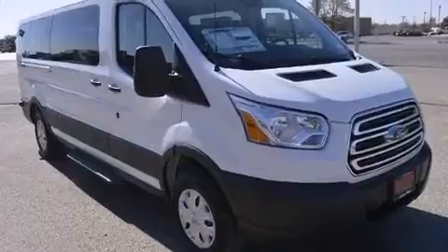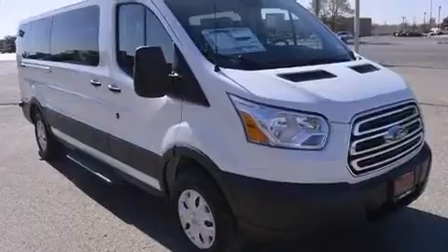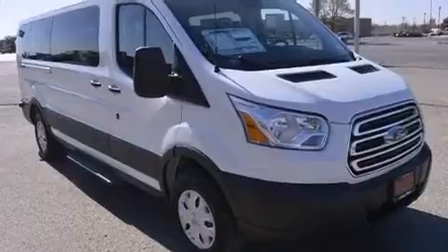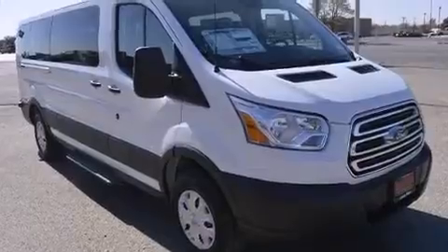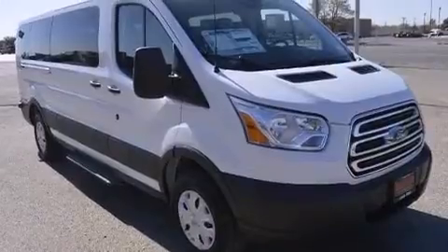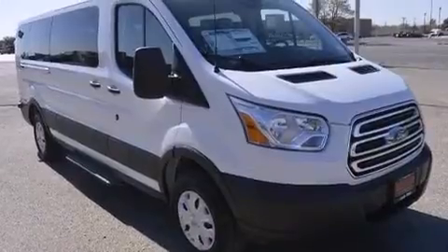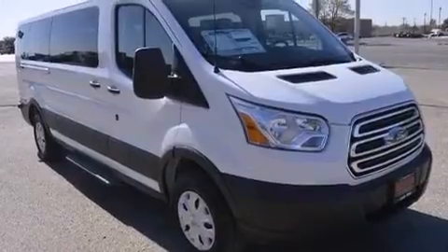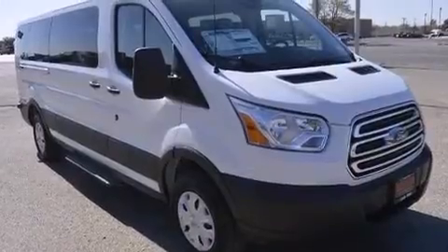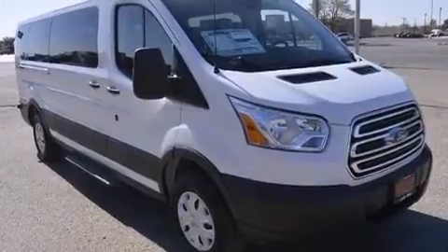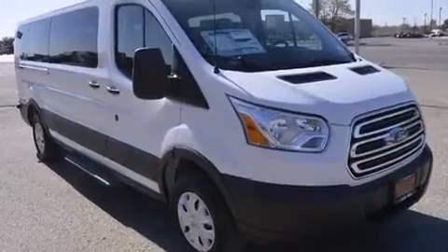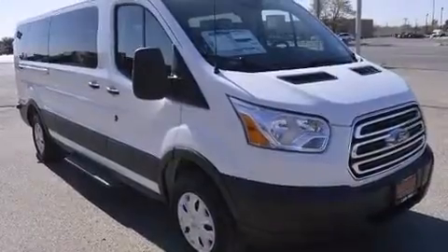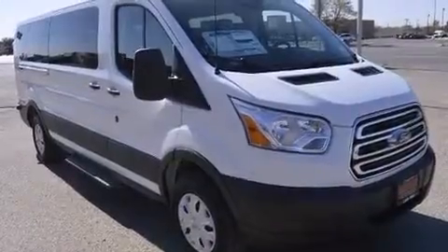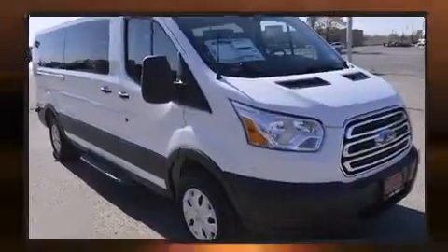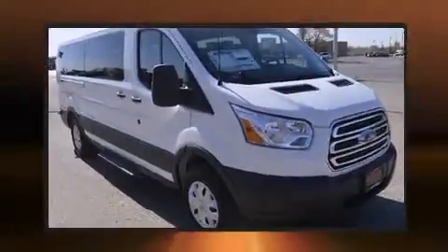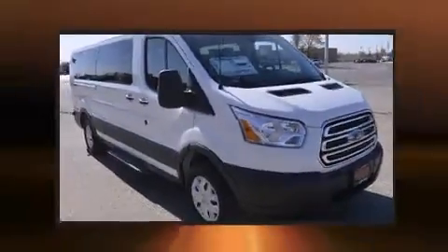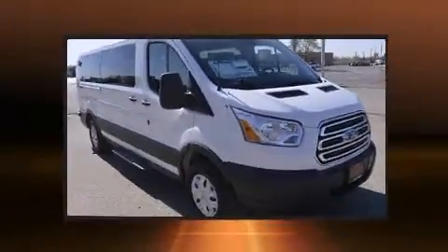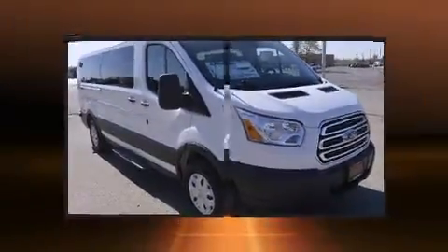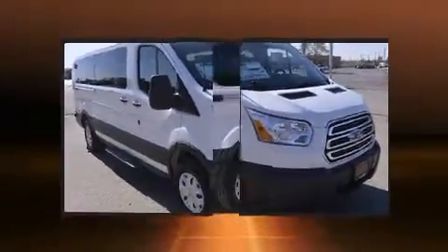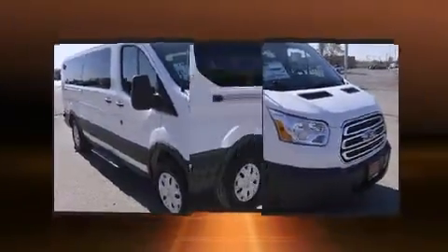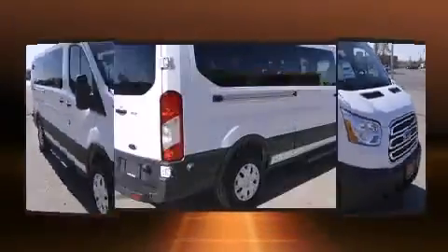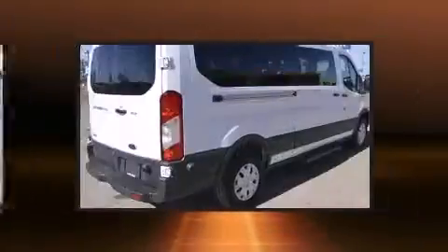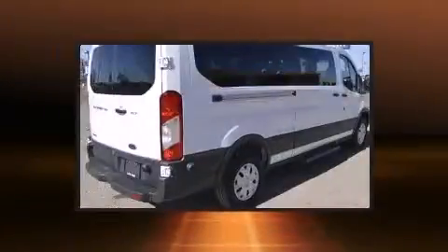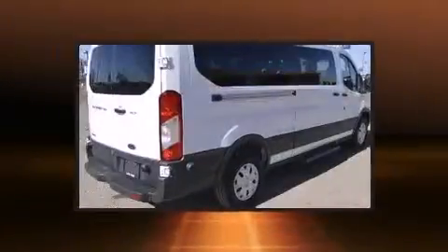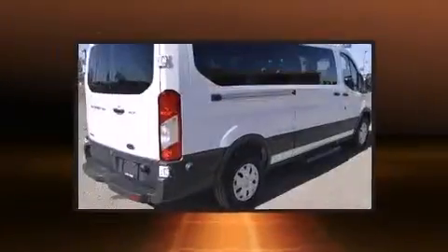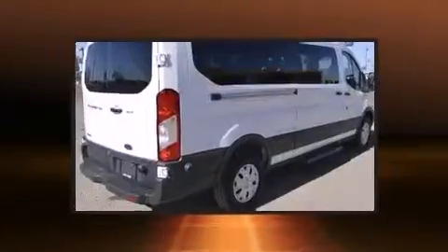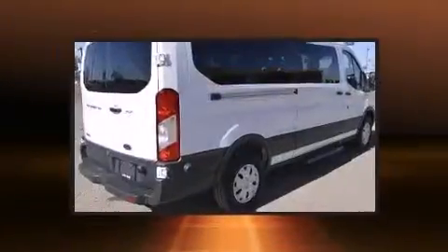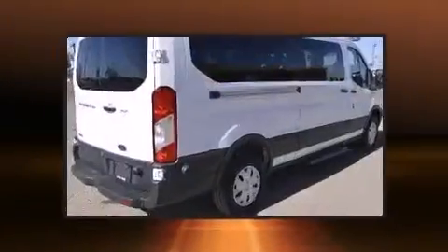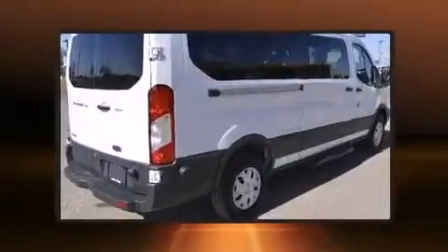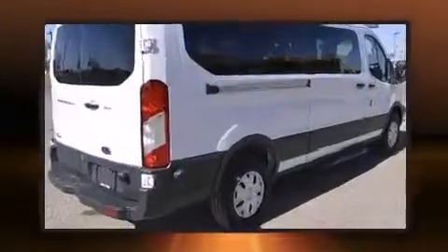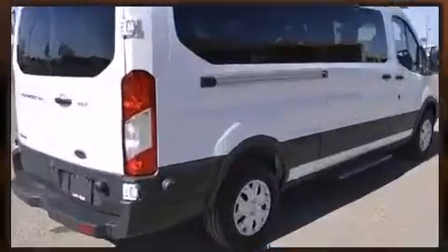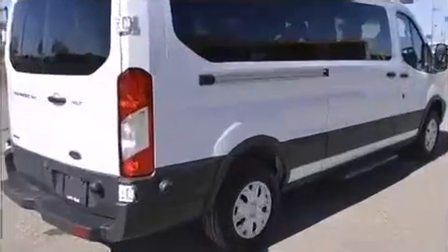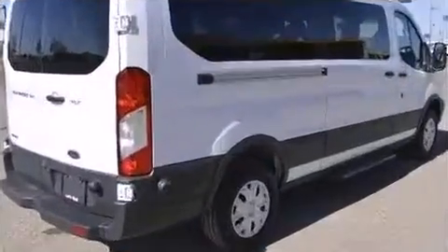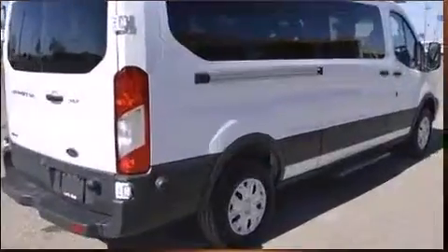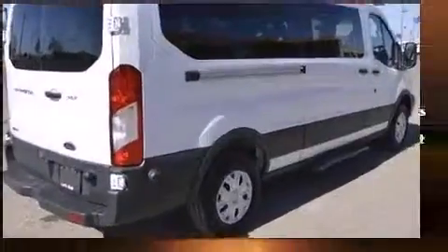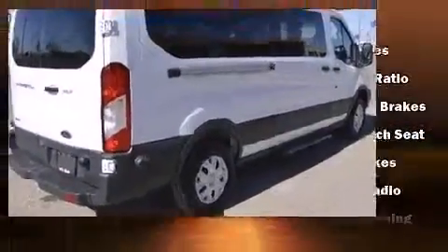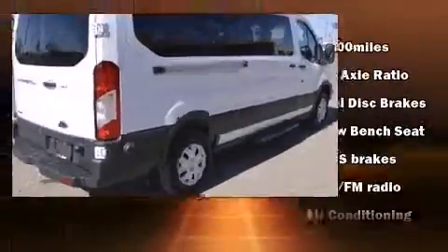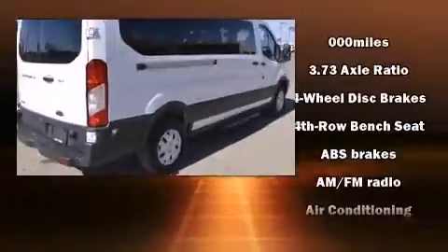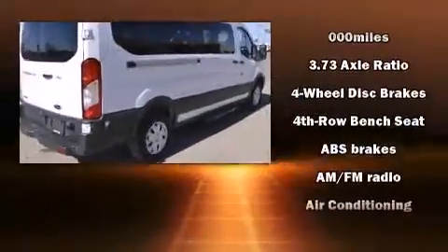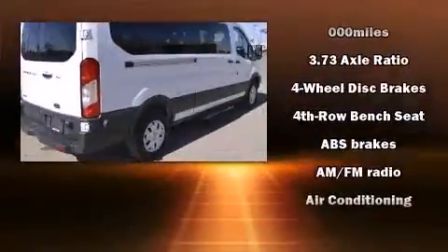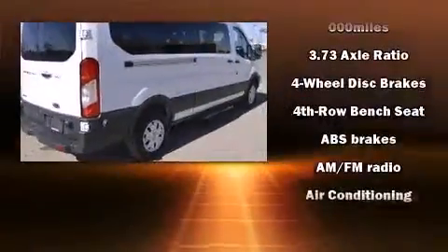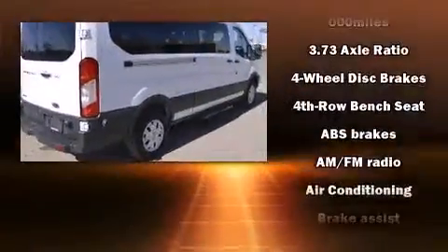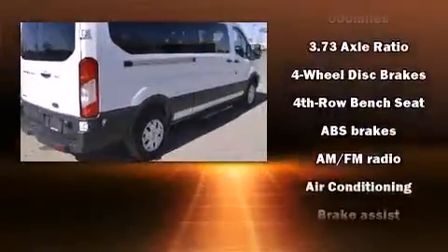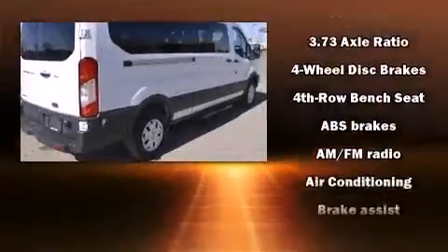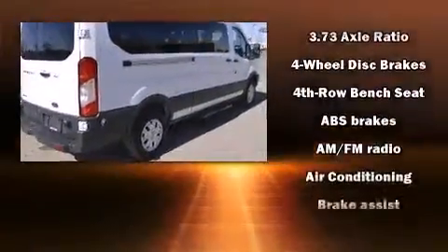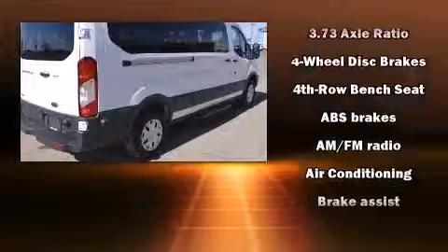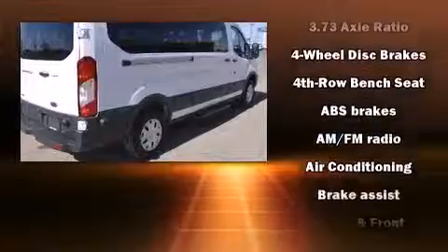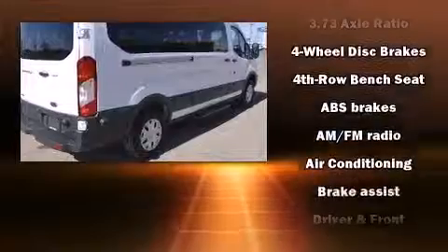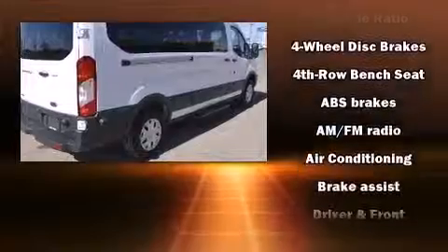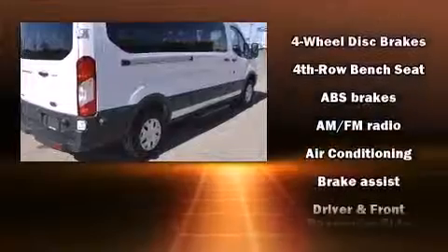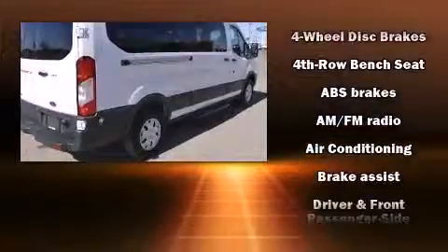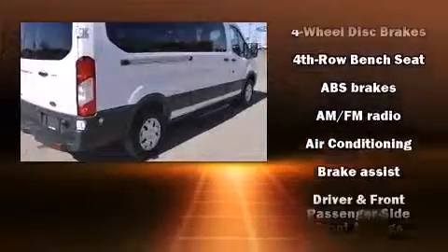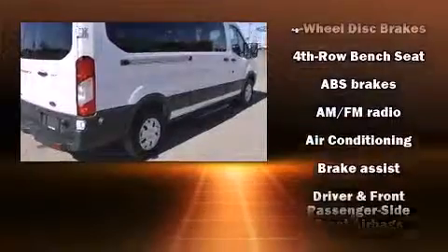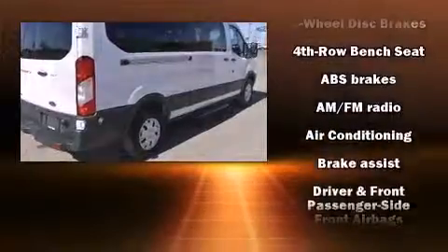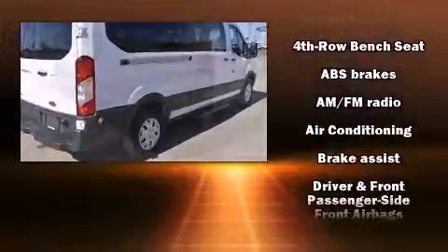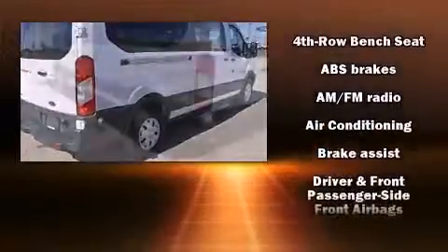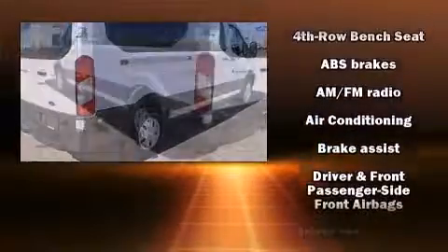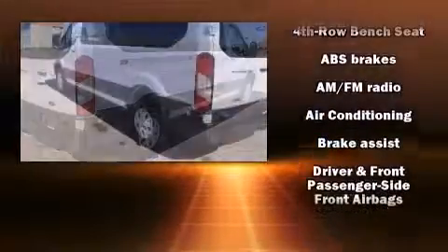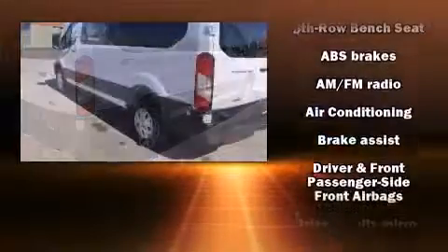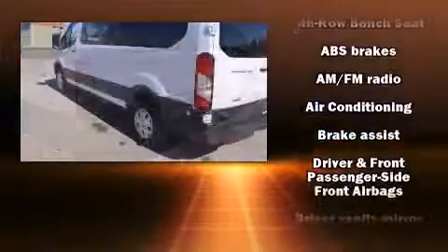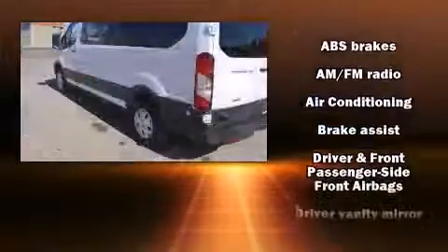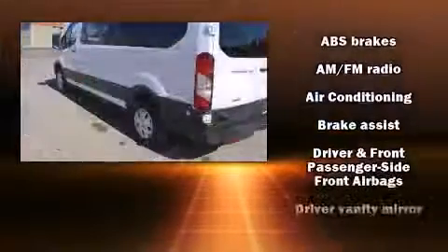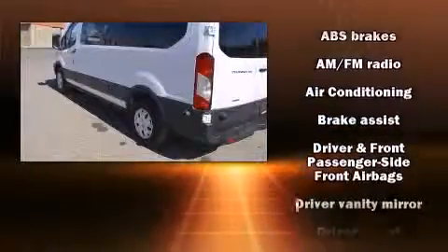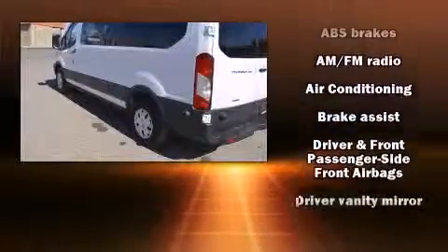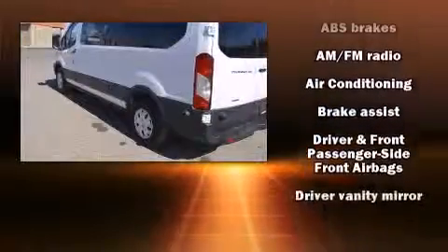Top features include remote keyless entry, variably intermittent wipers, air conditioning, and one-touch window functionality.